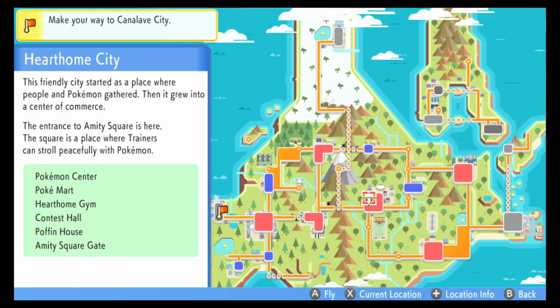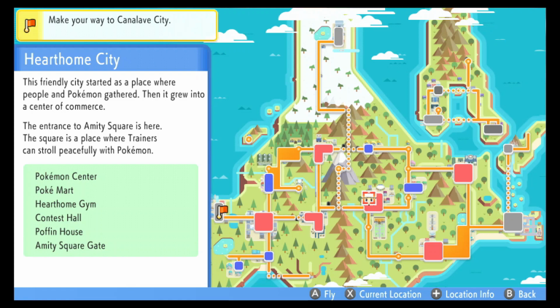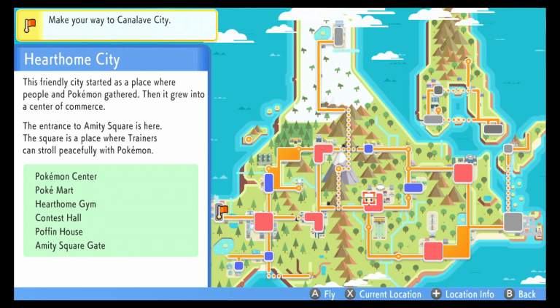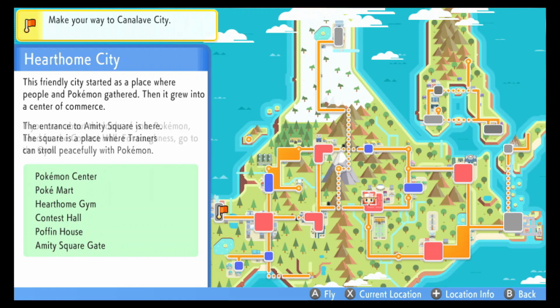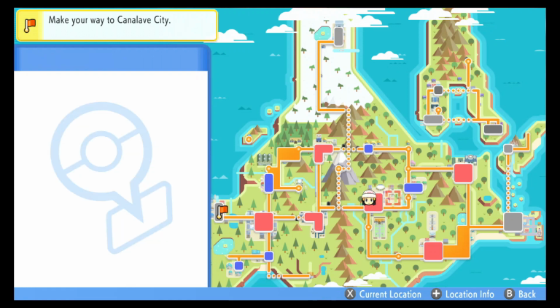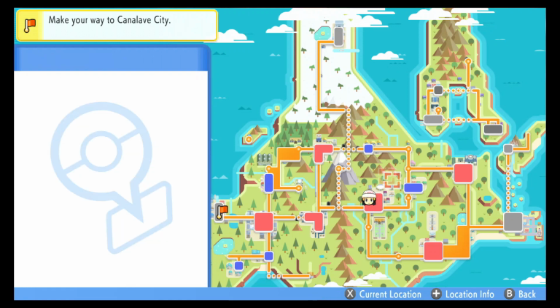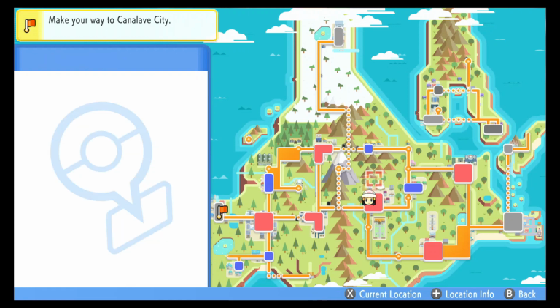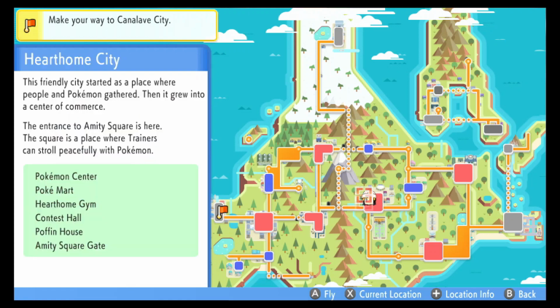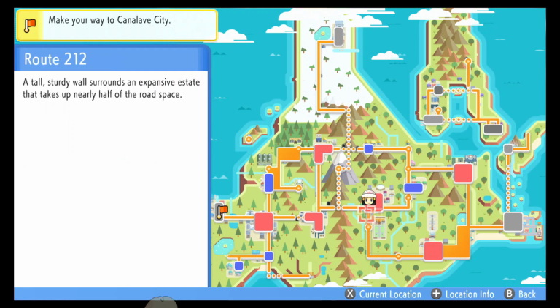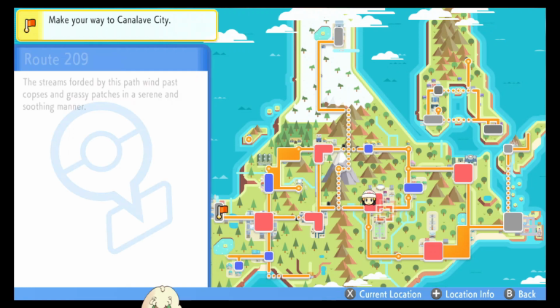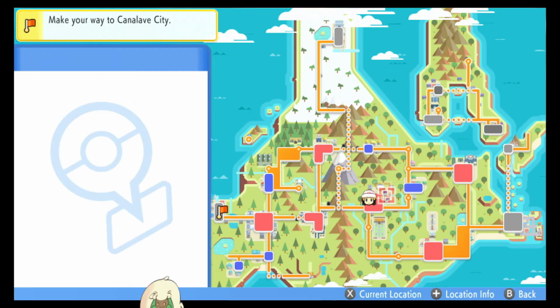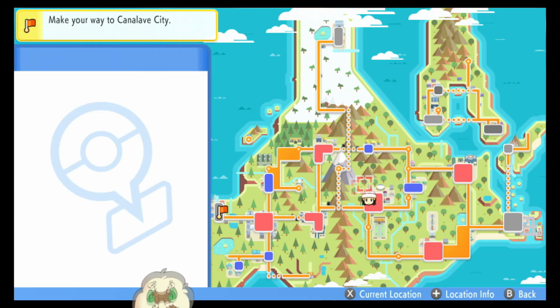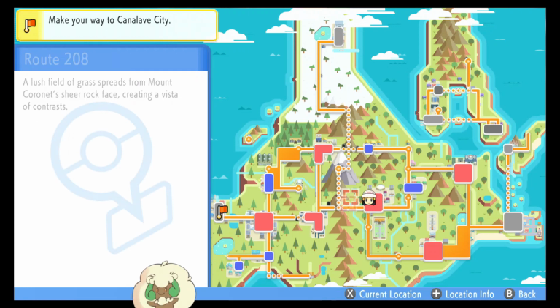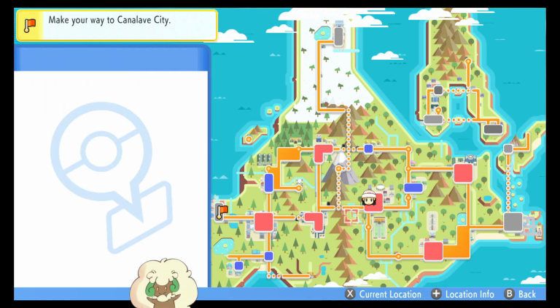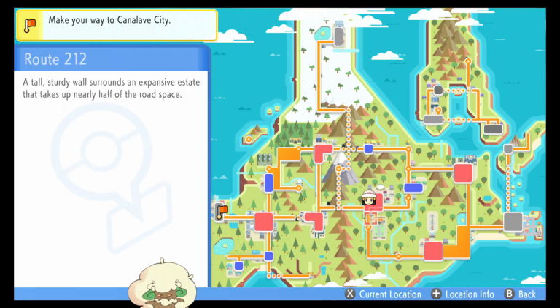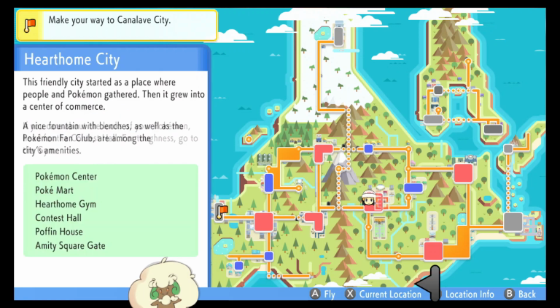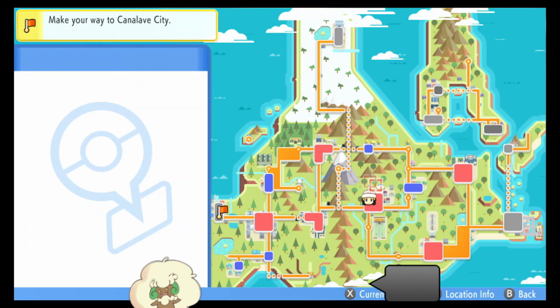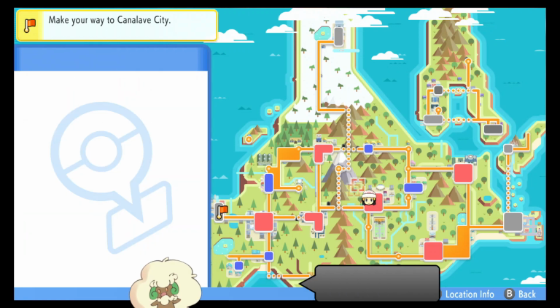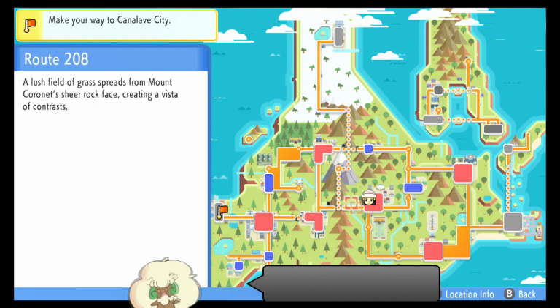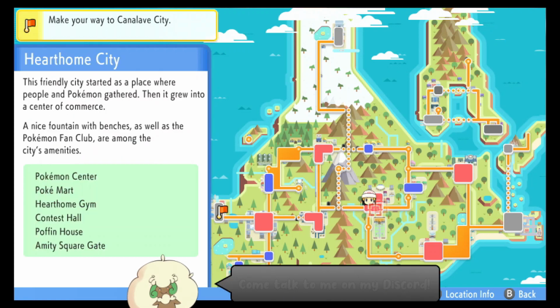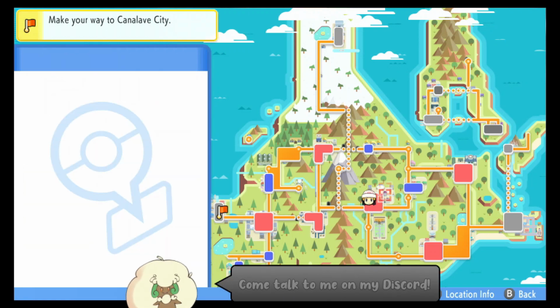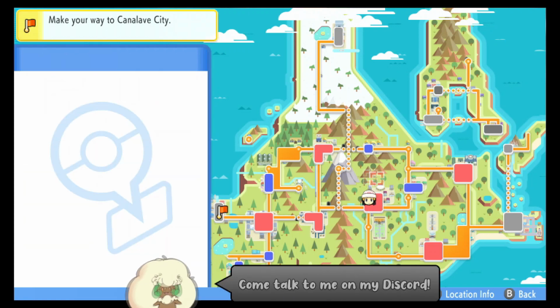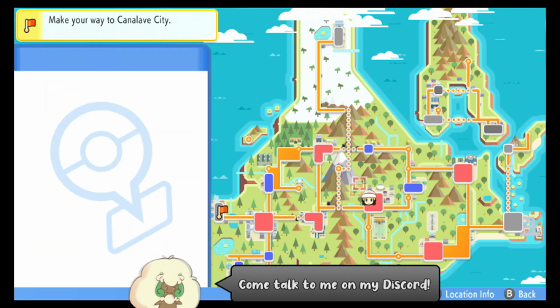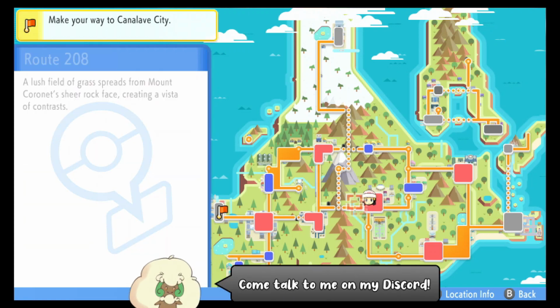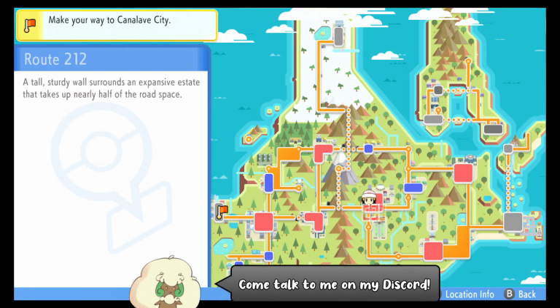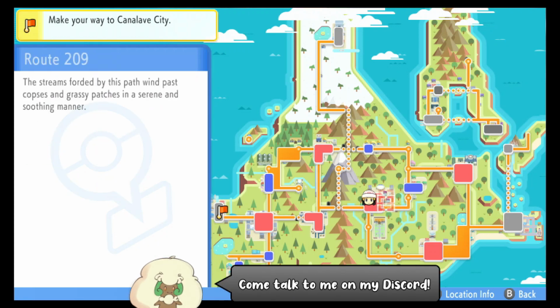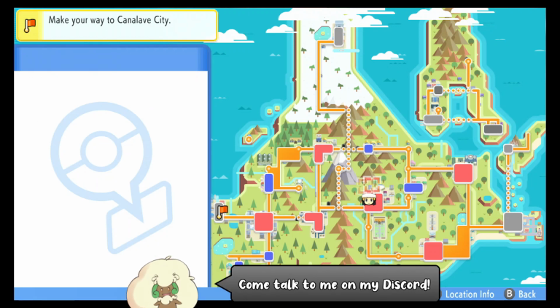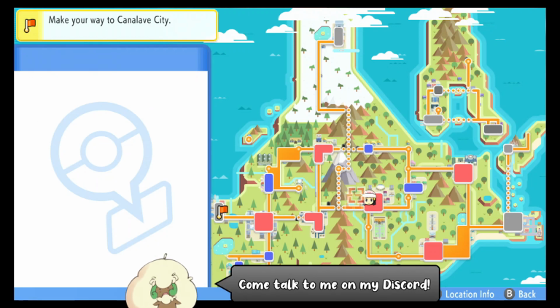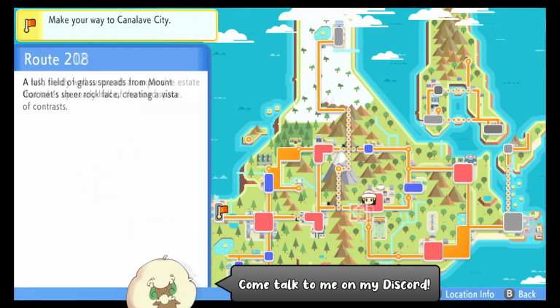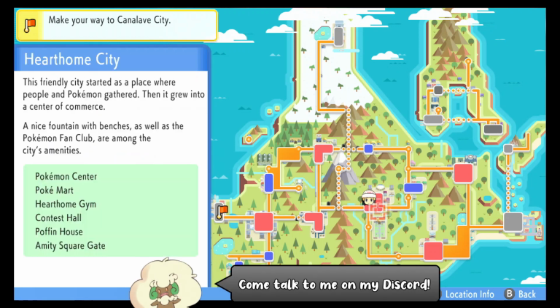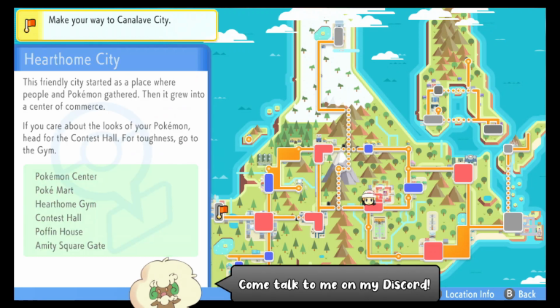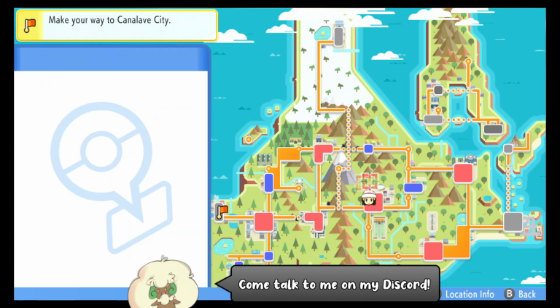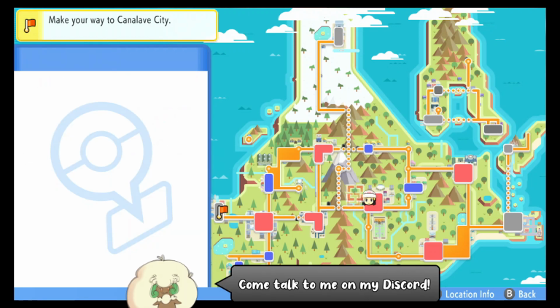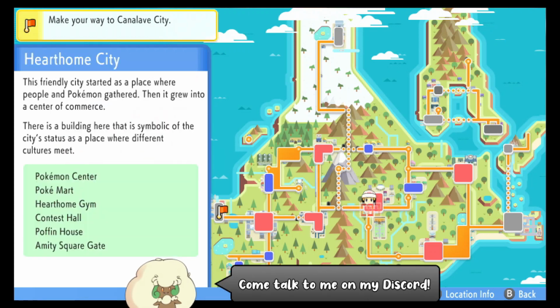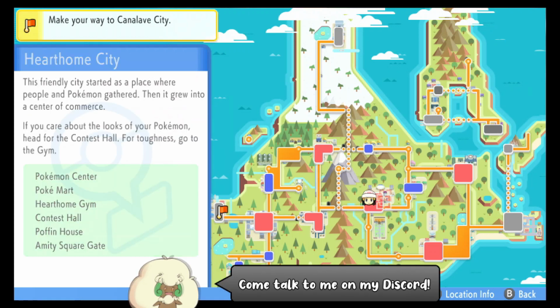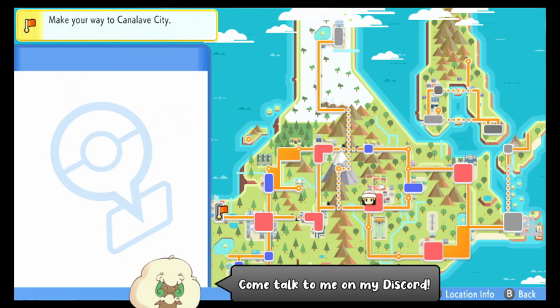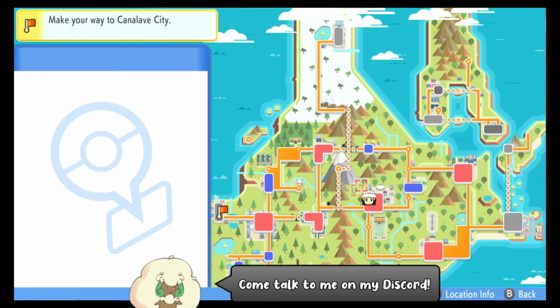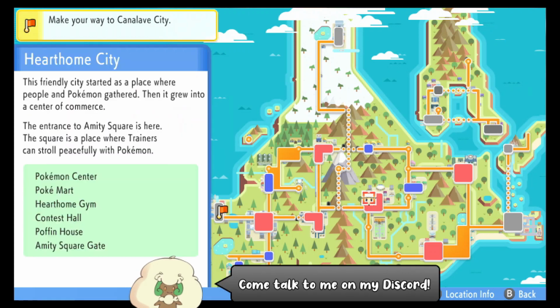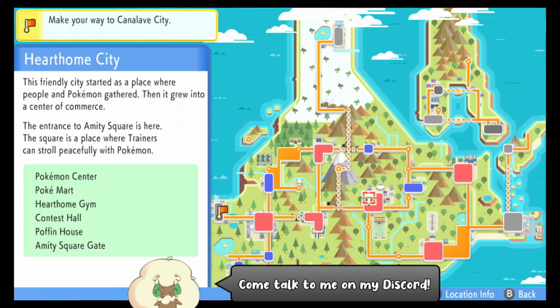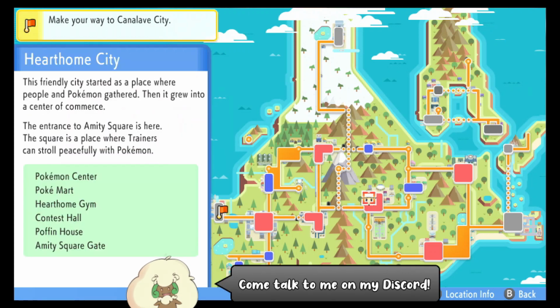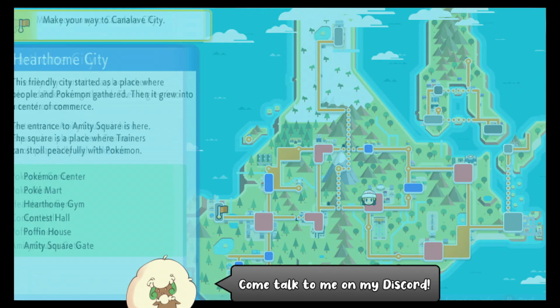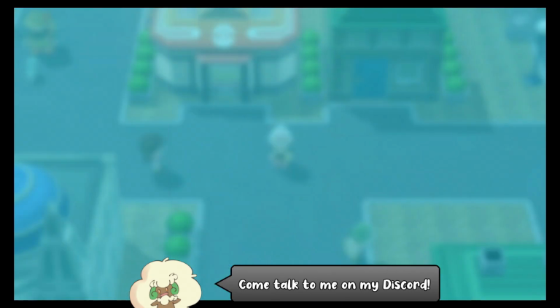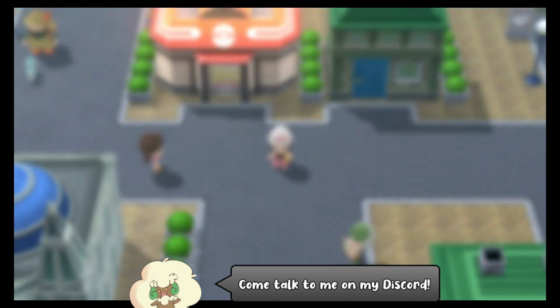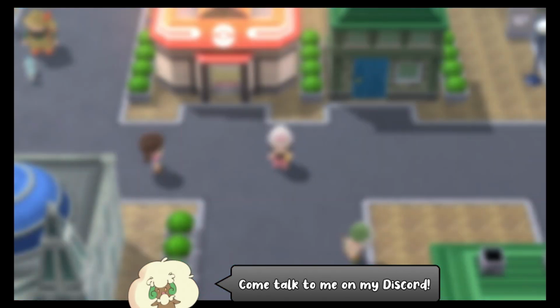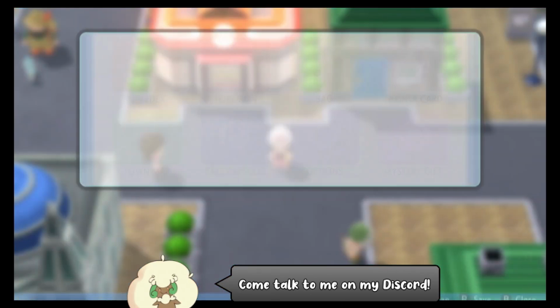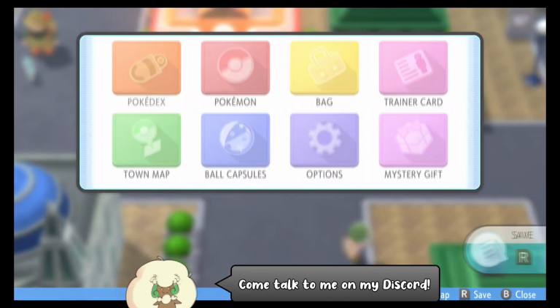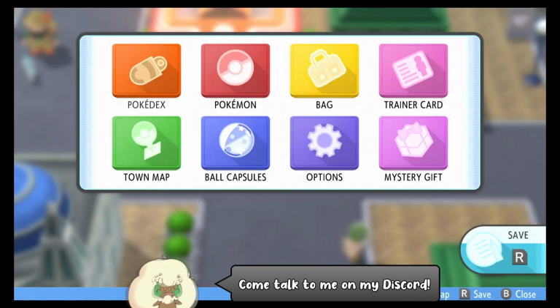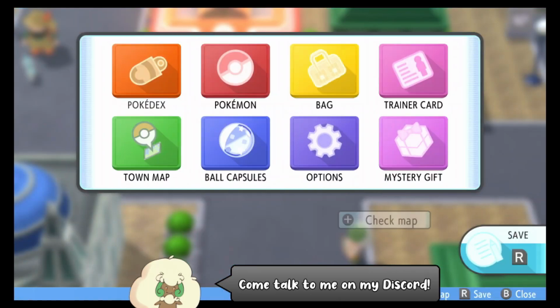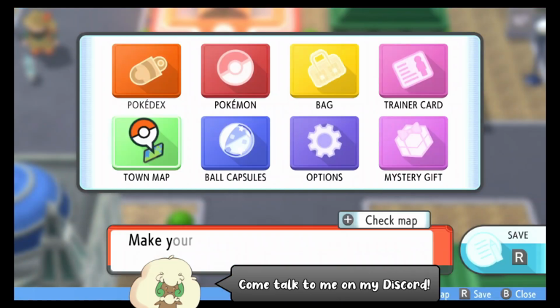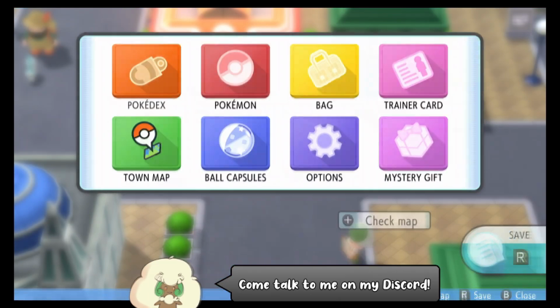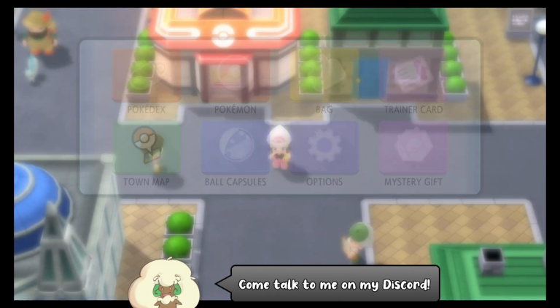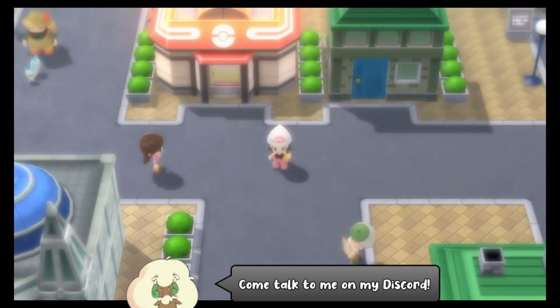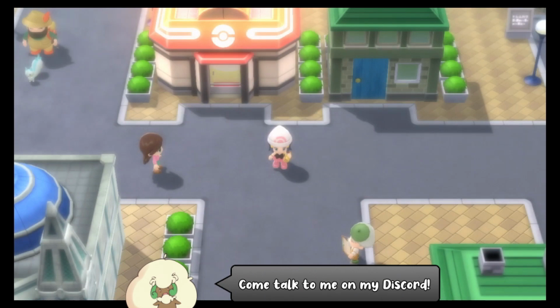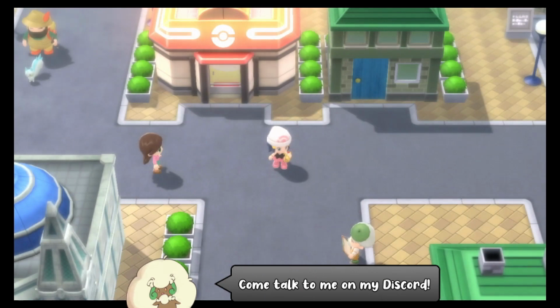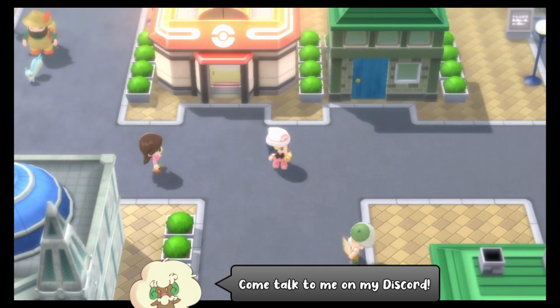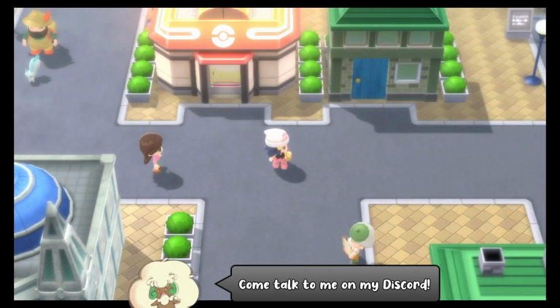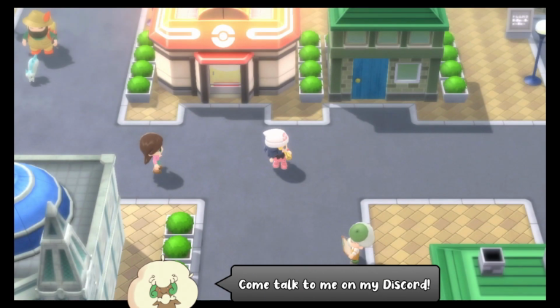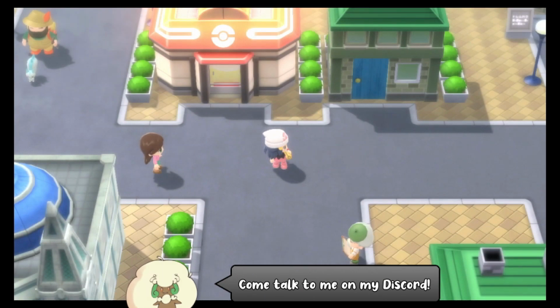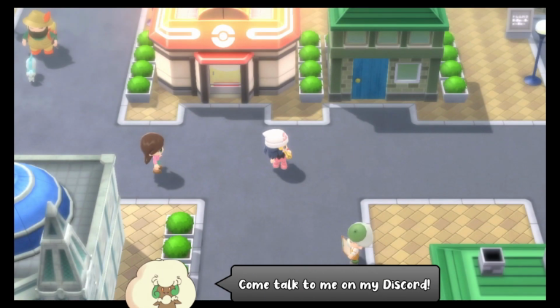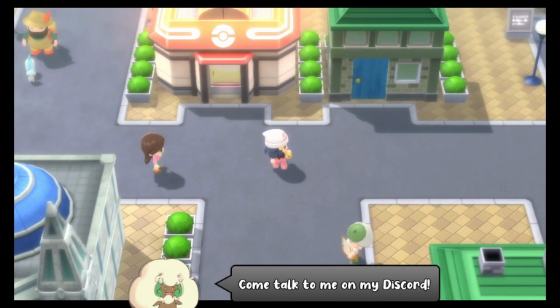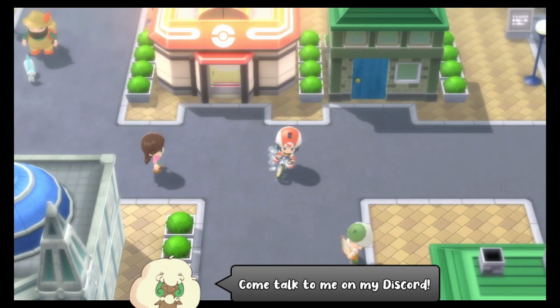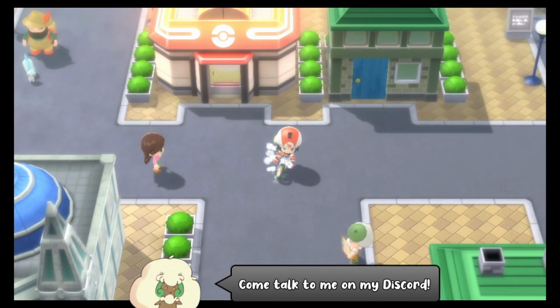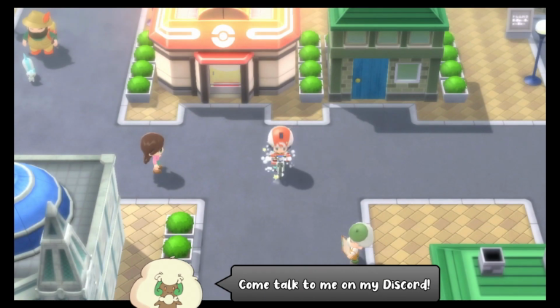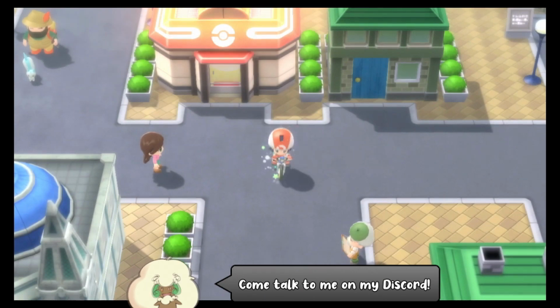Hello everybody, it's Techno here. Today I want to show you the only way of getting TM19, Giga Drain, in Pokémon Brilliant Diamond and Shining Pearl.